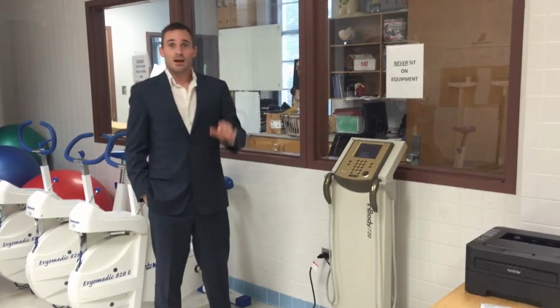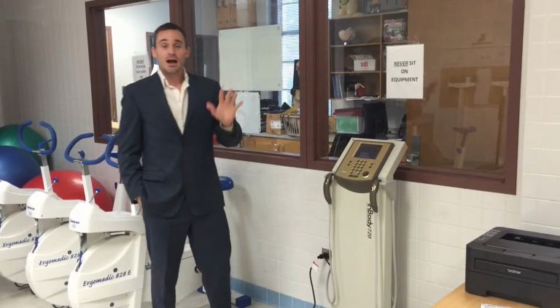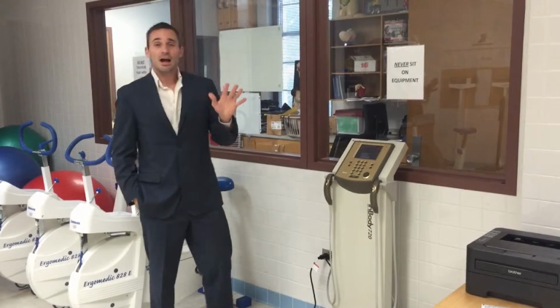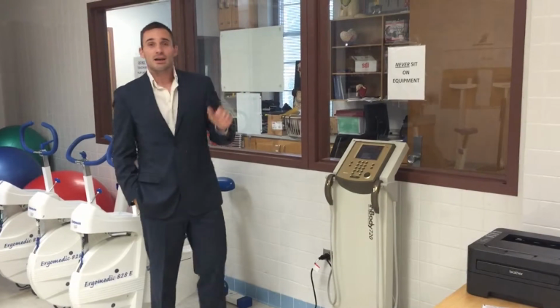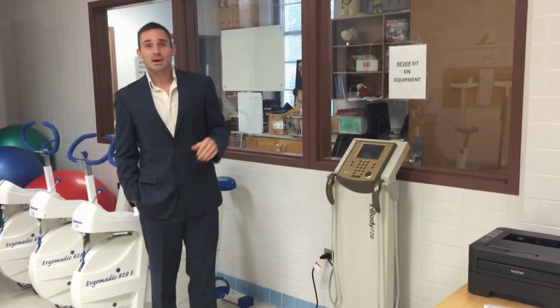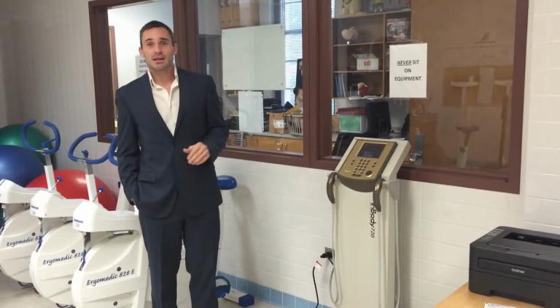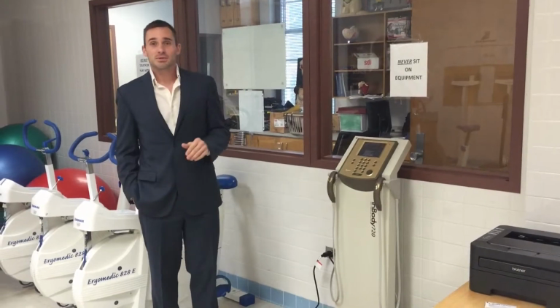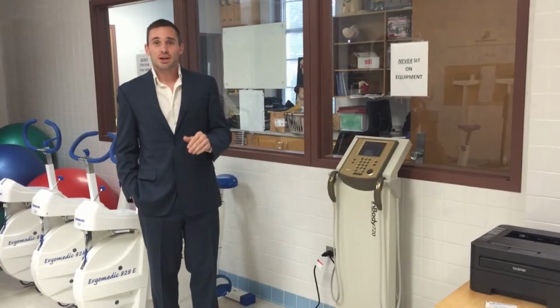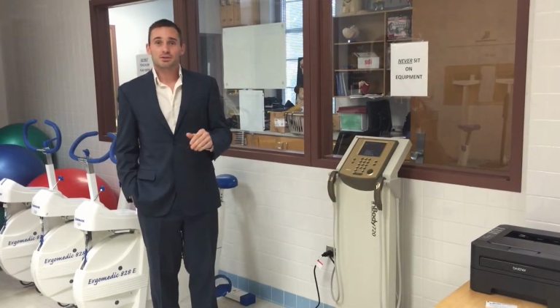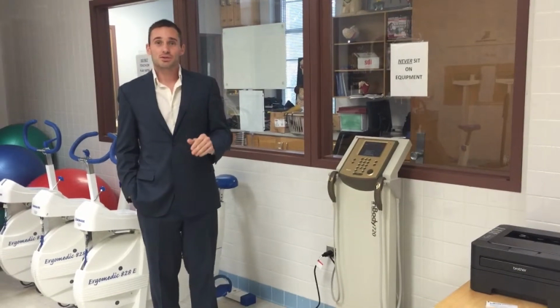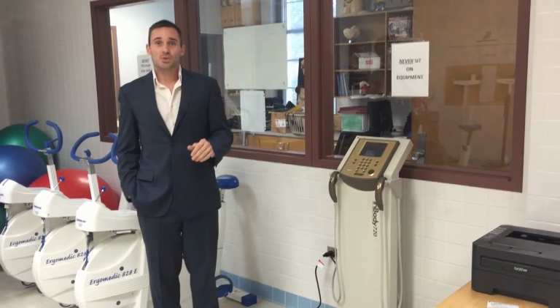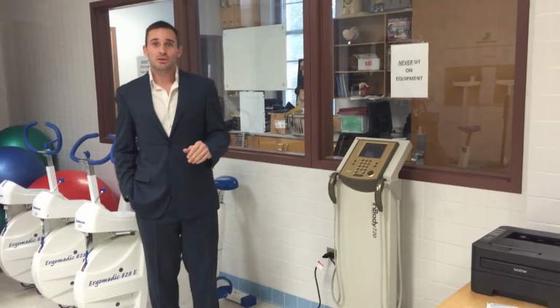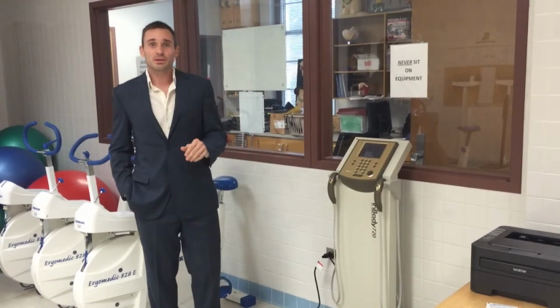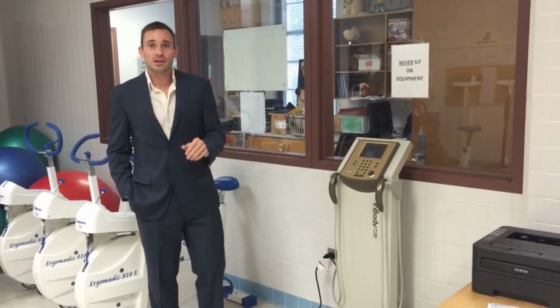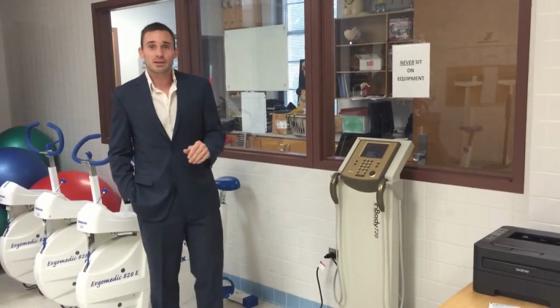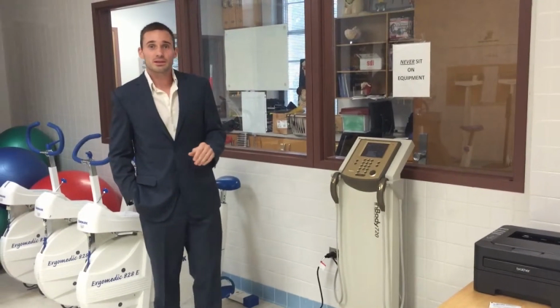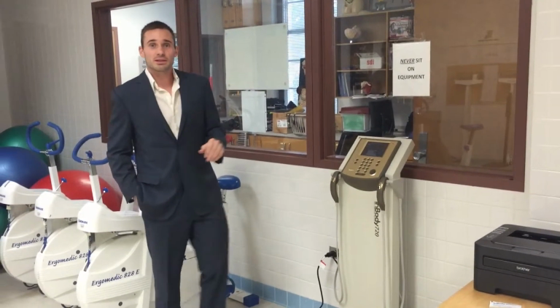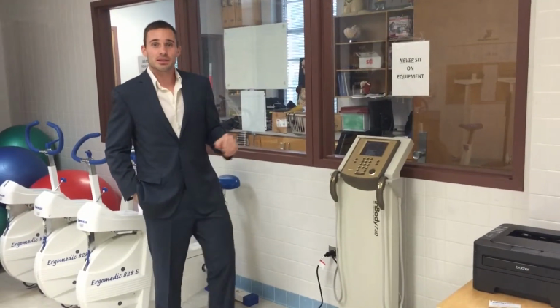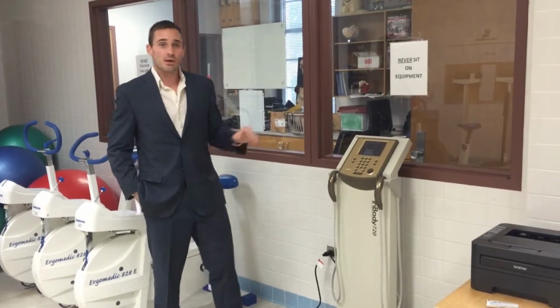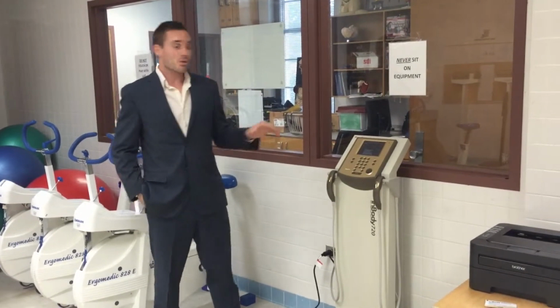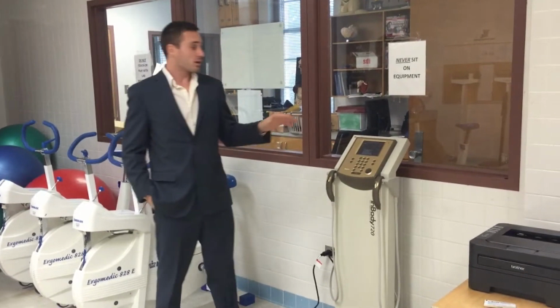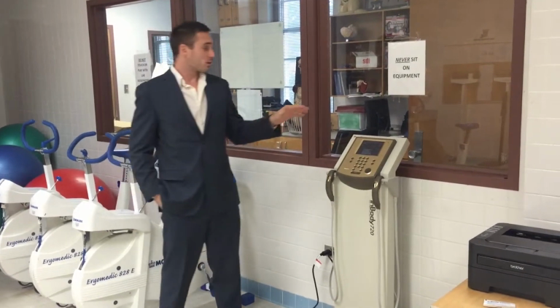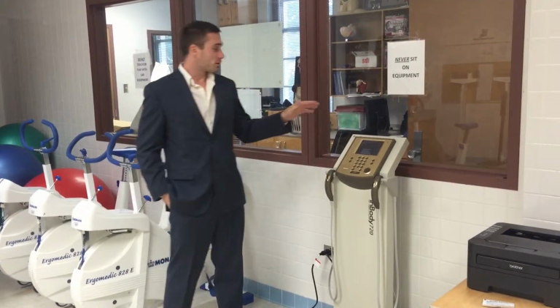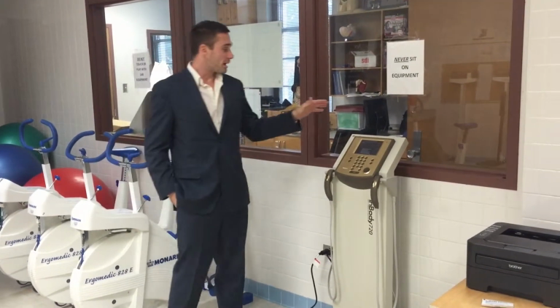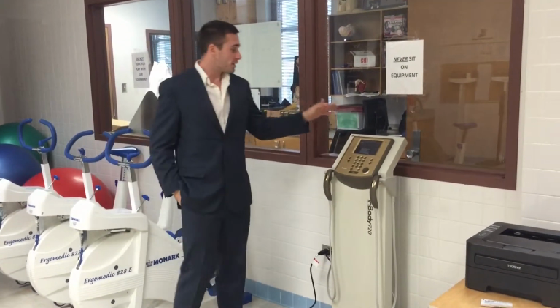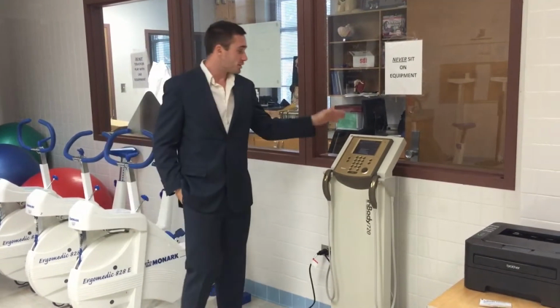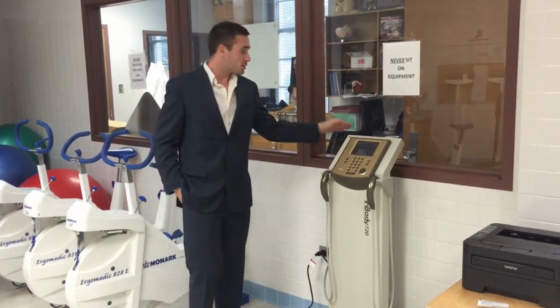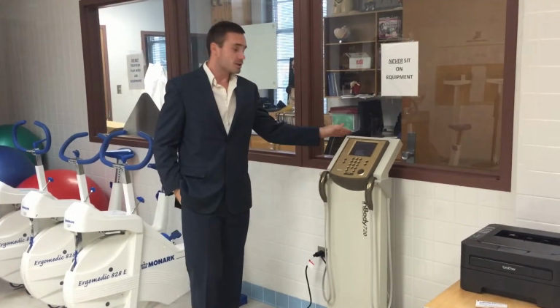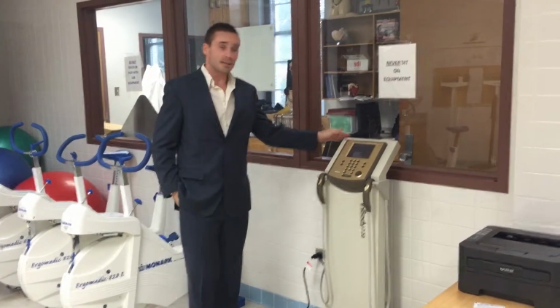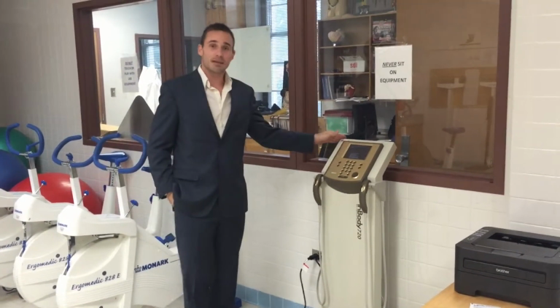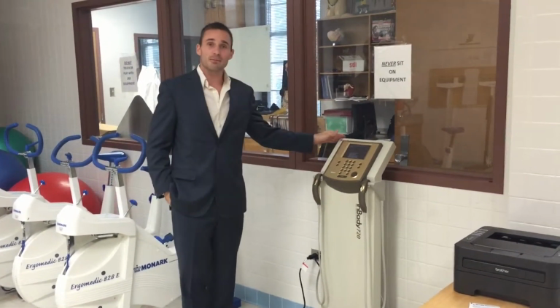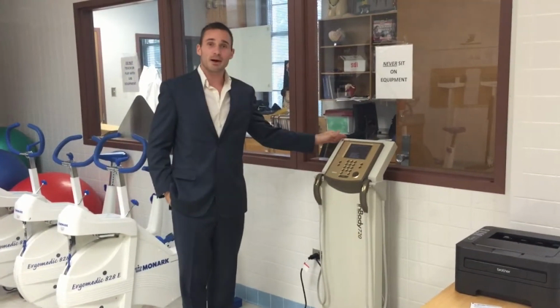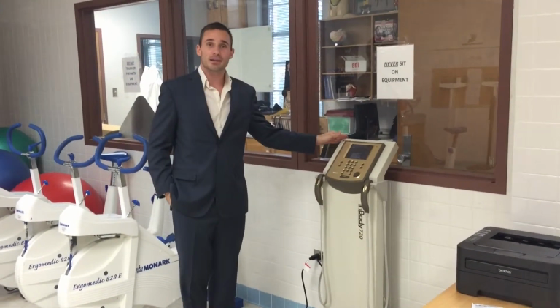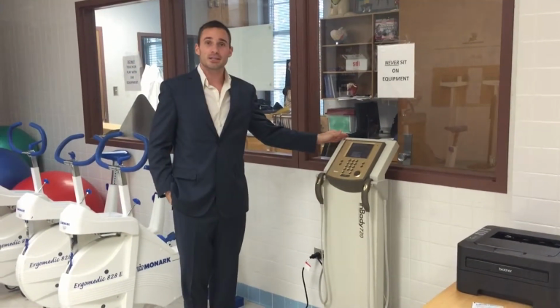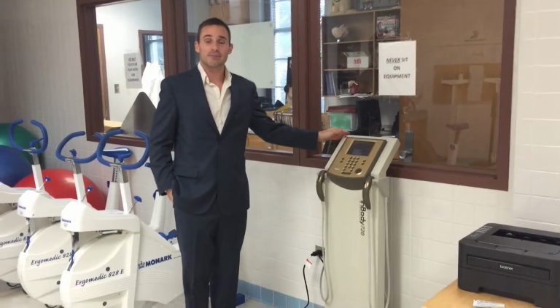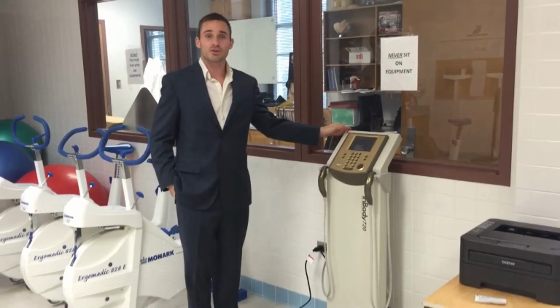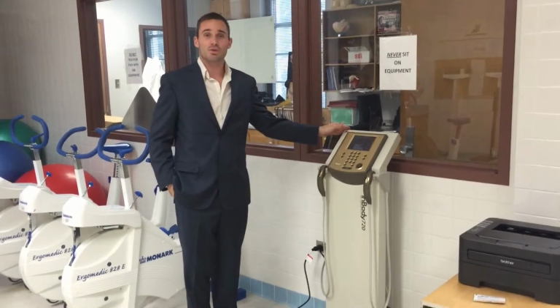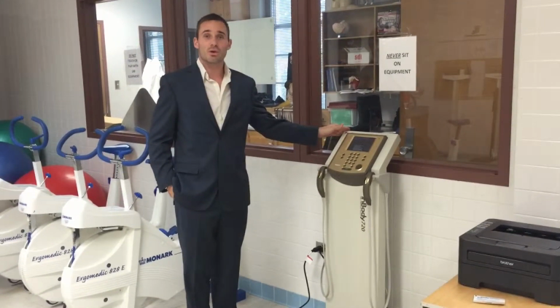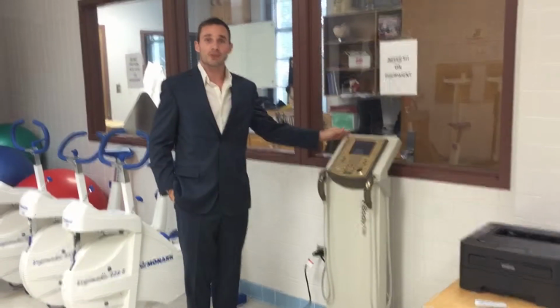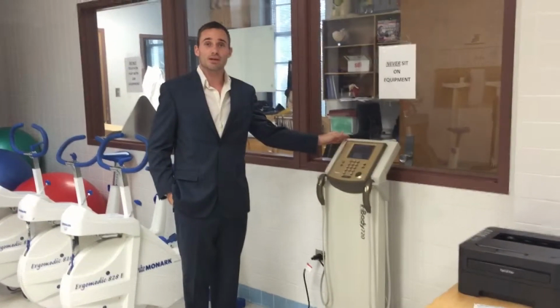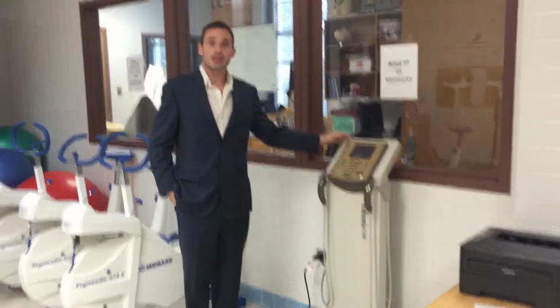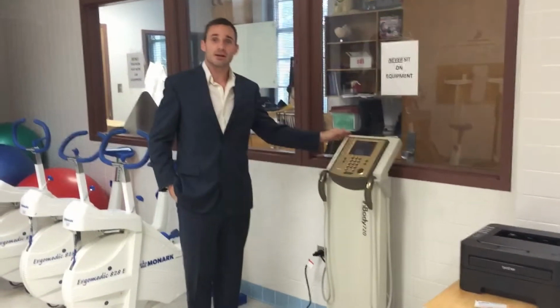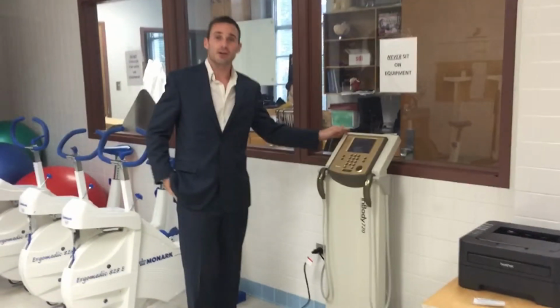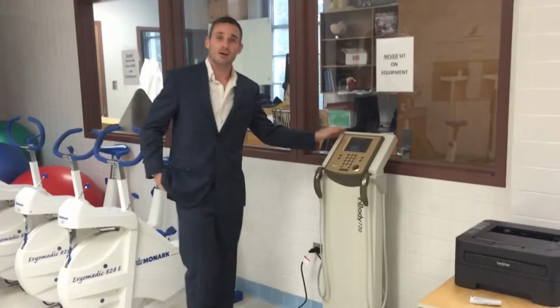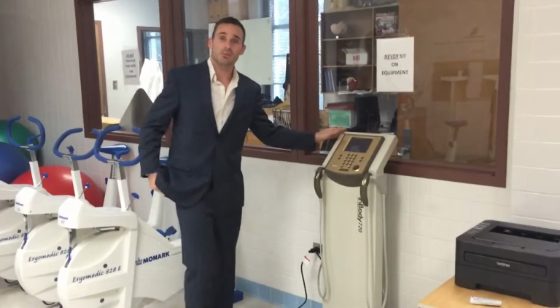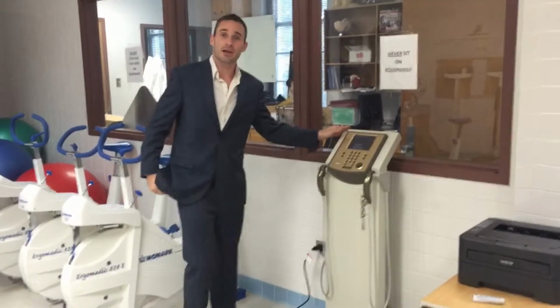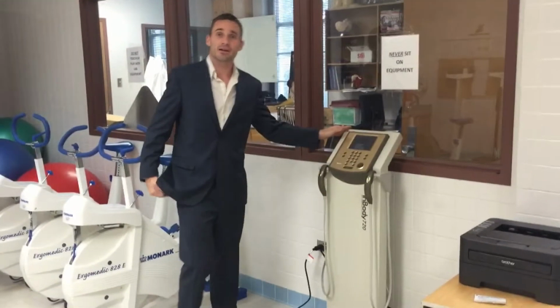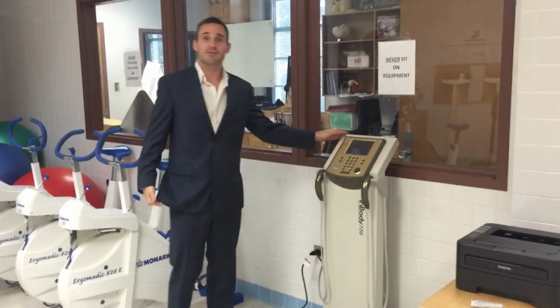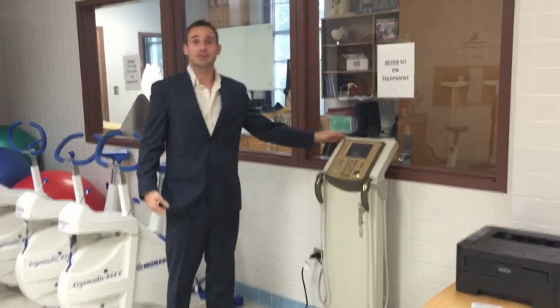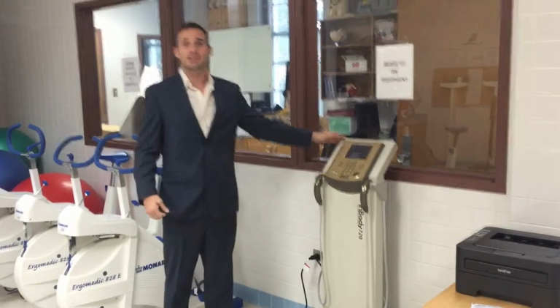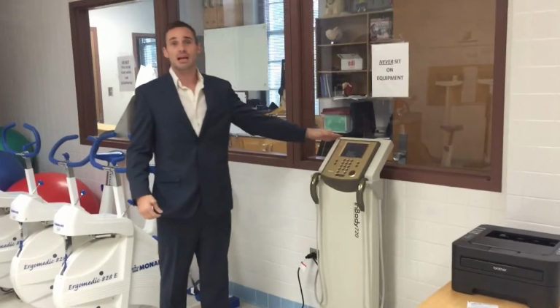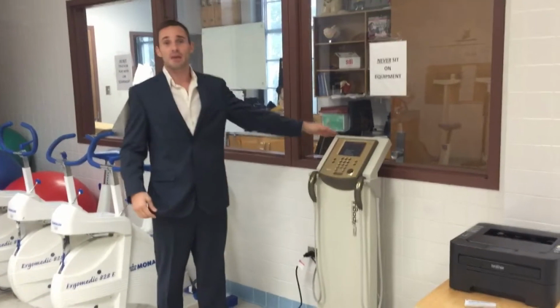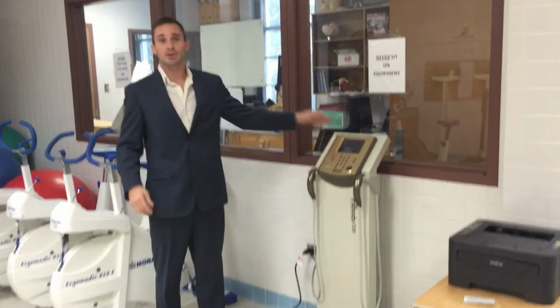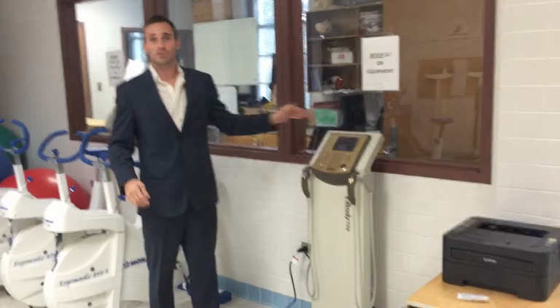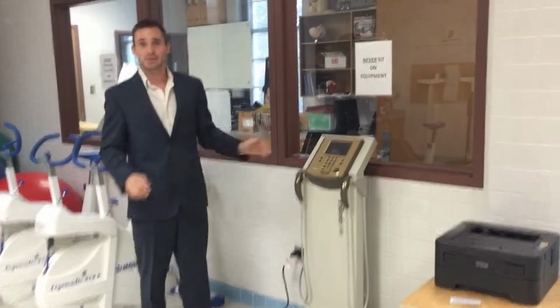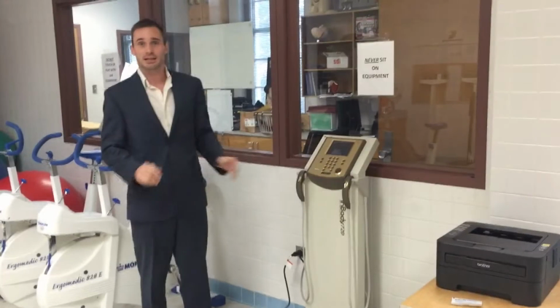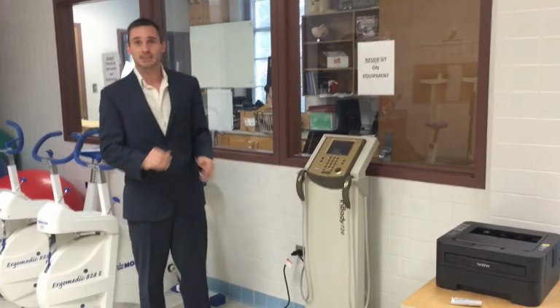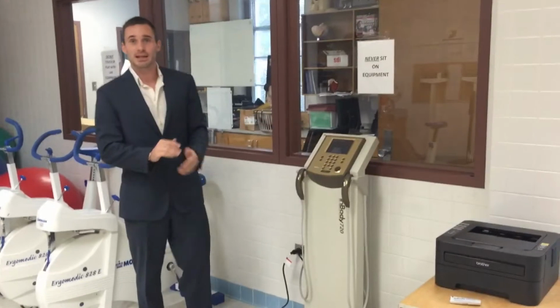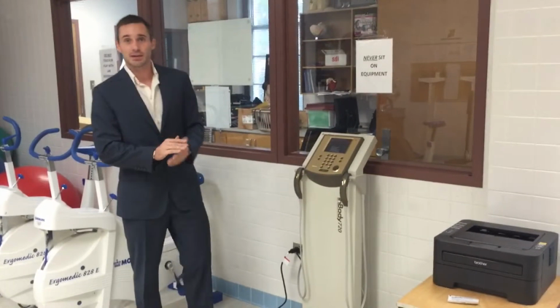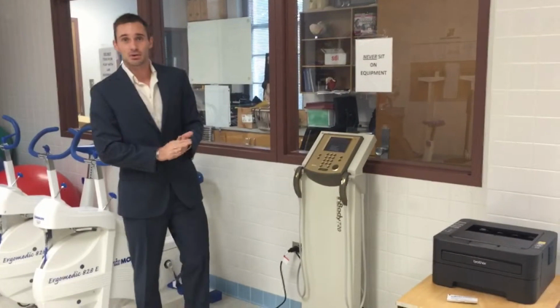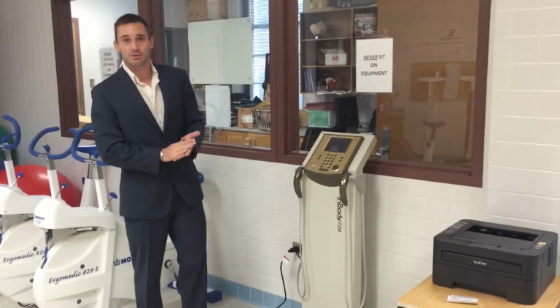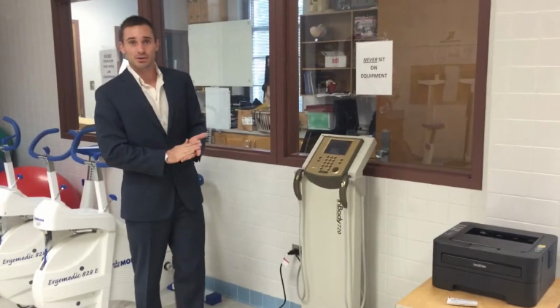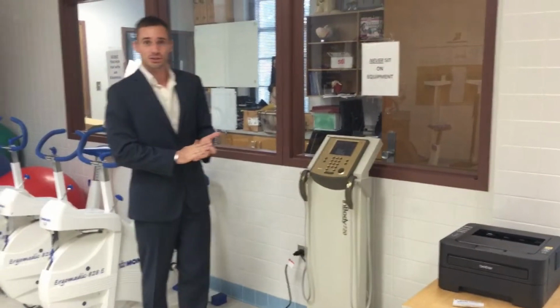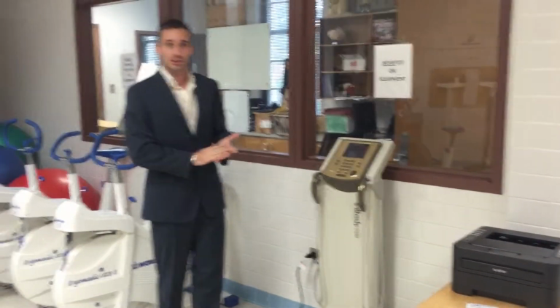Hi, my name is Dr. Jordan Glenn. Today we're going to learn how to use the InBody 720 here in our Applied Phys Lab at Louisiana Tech University.